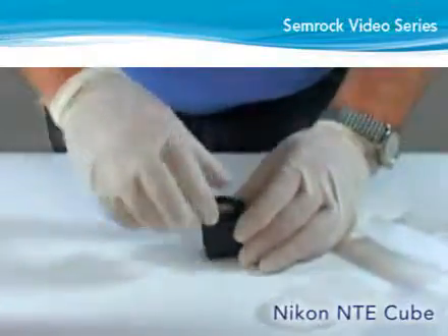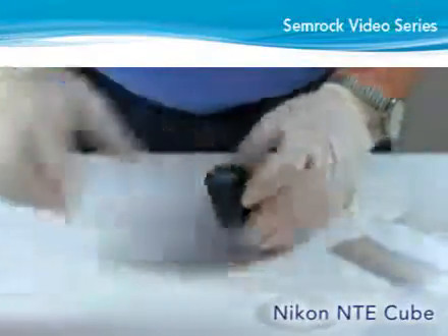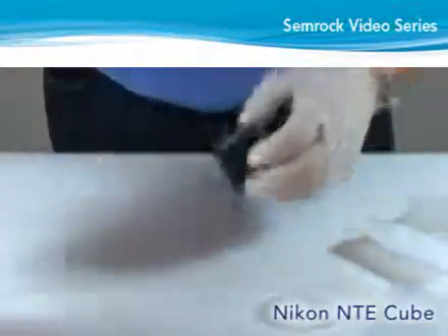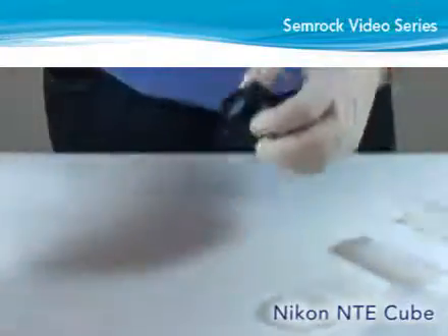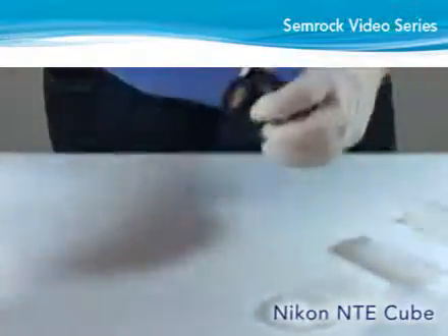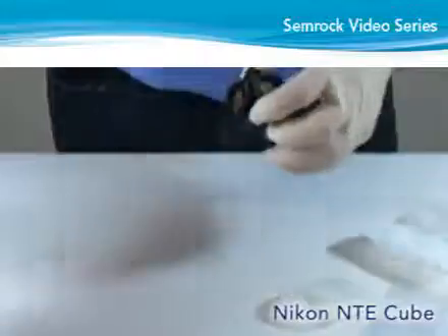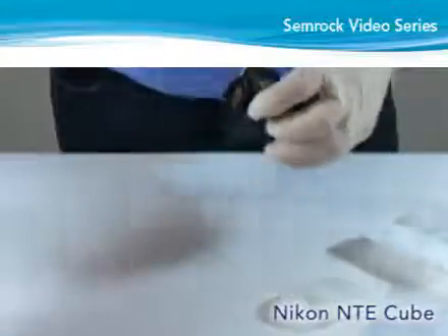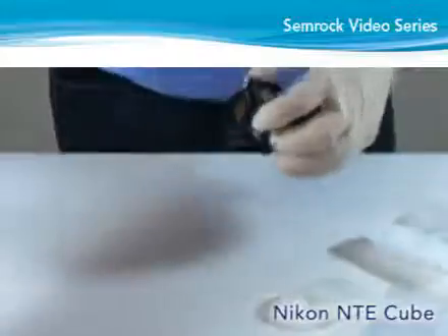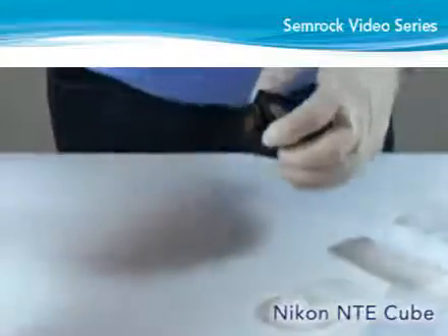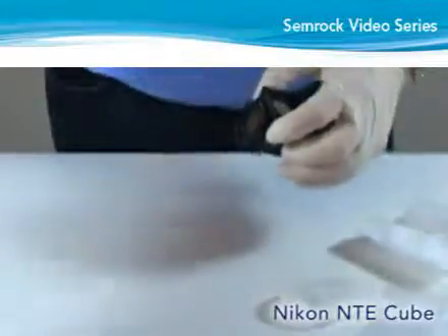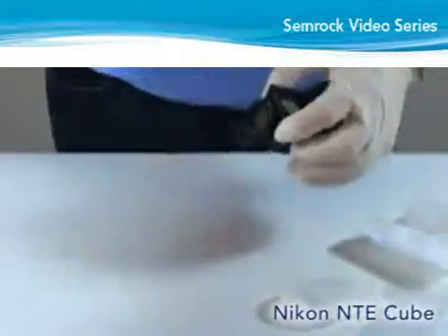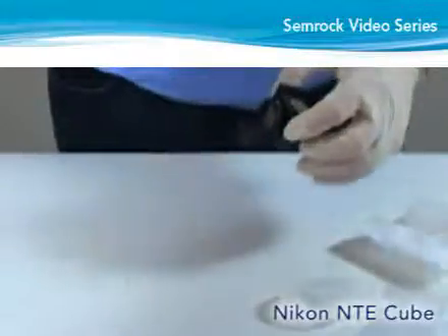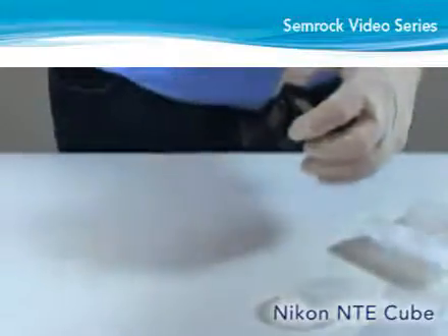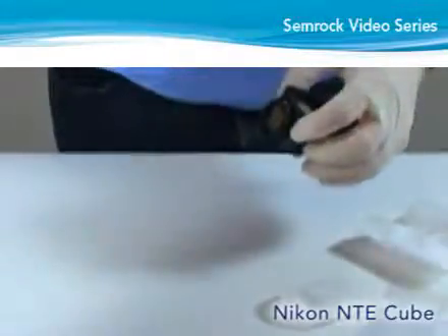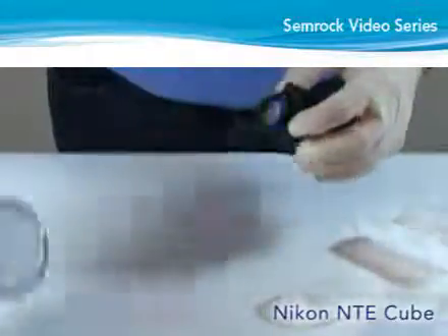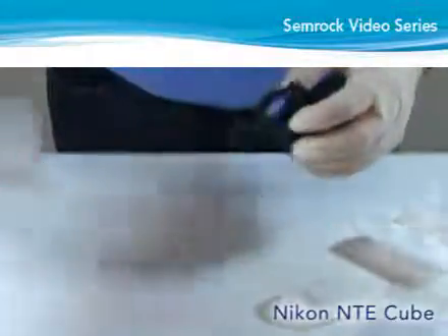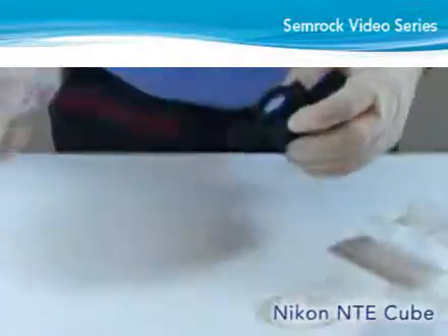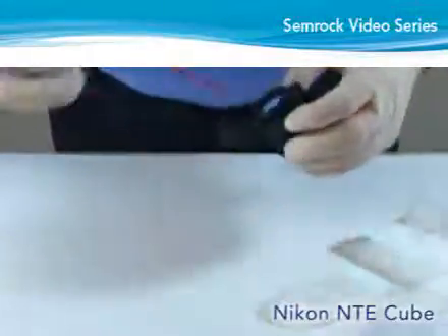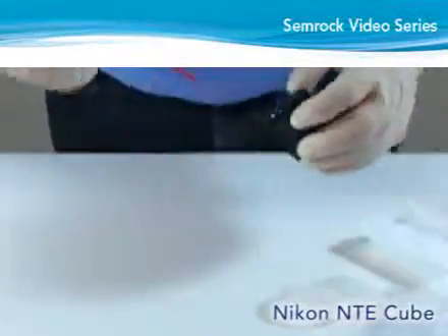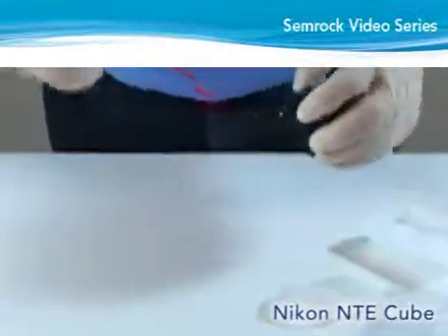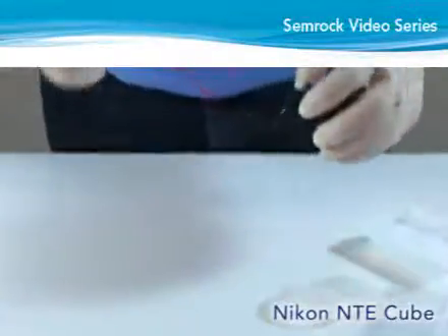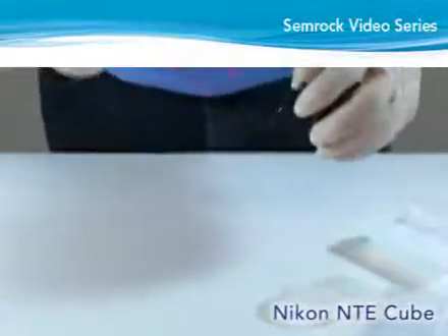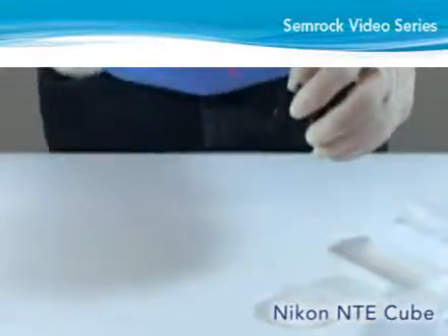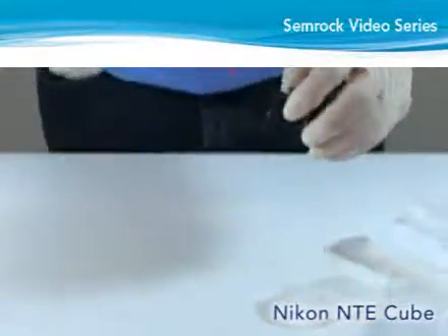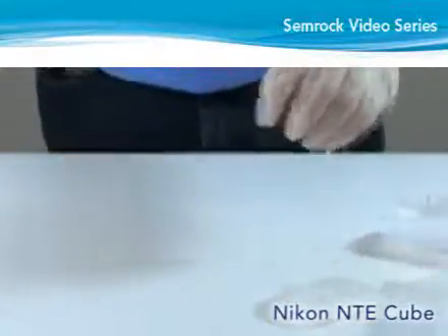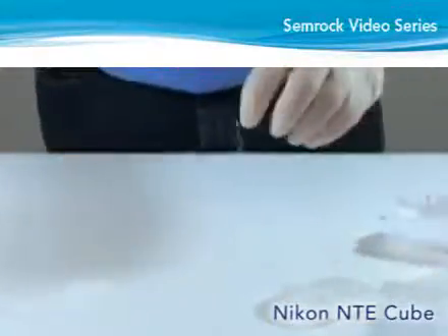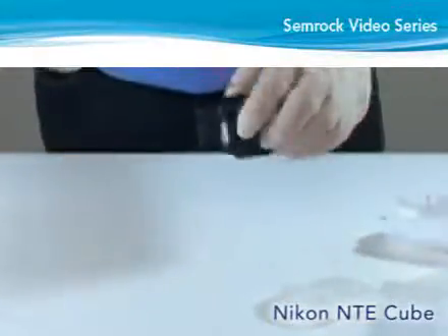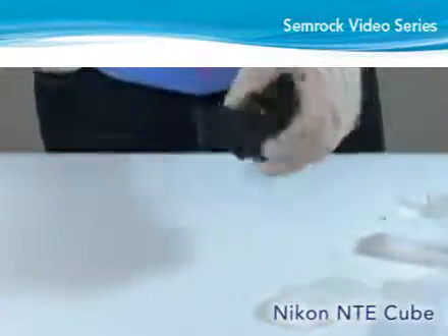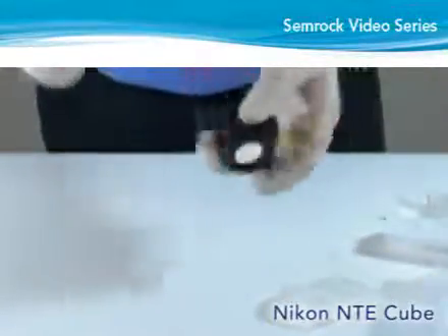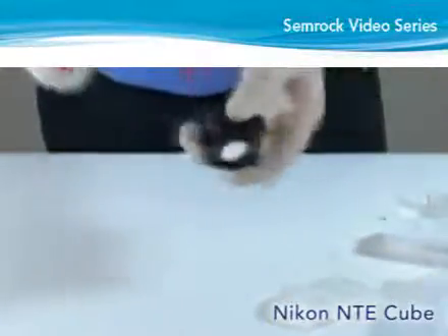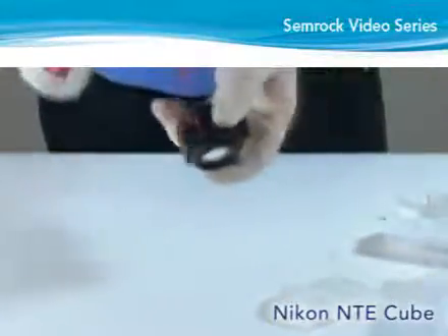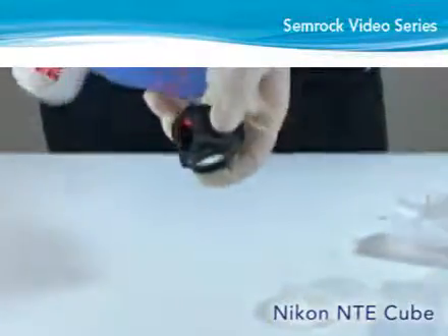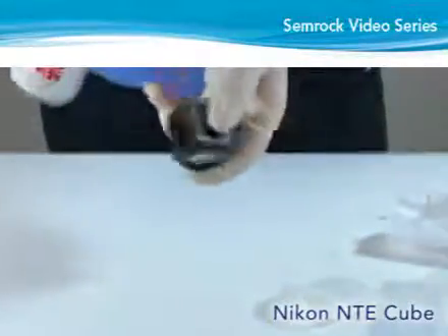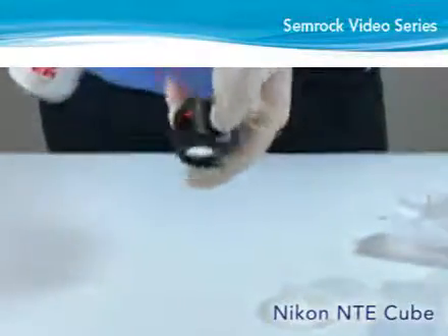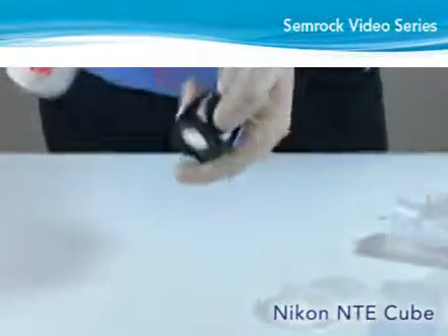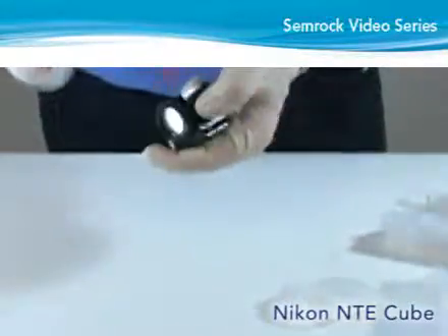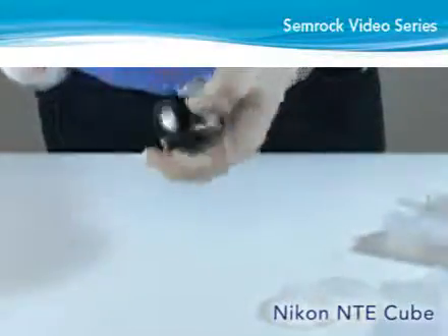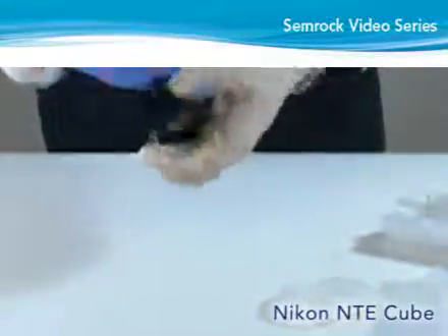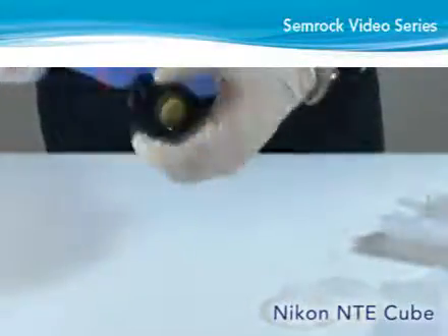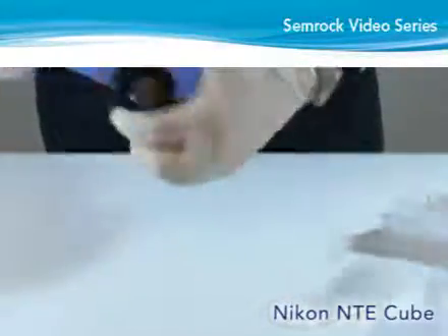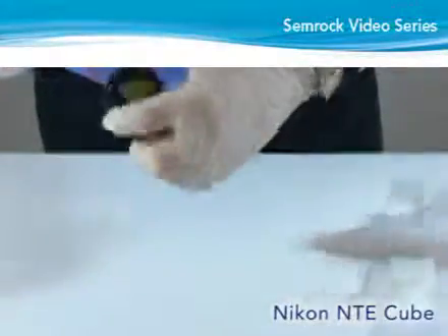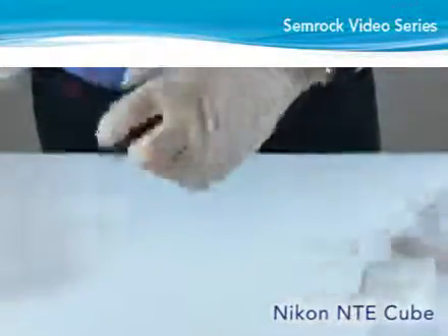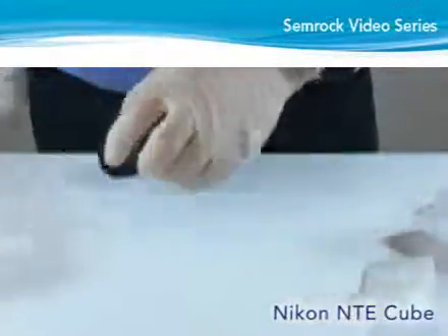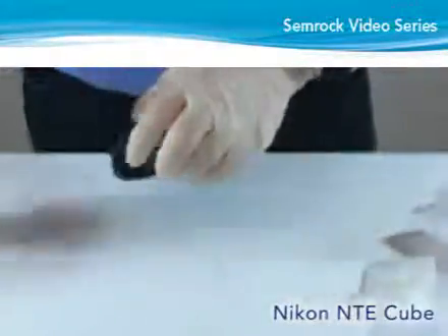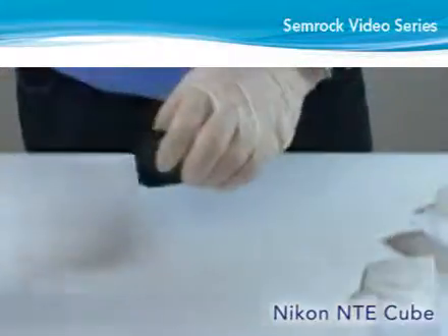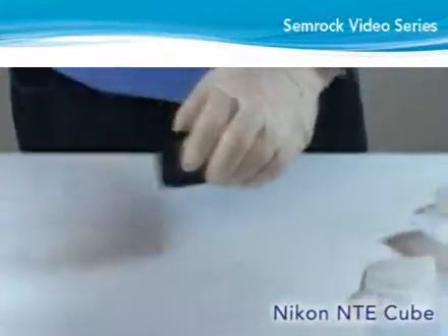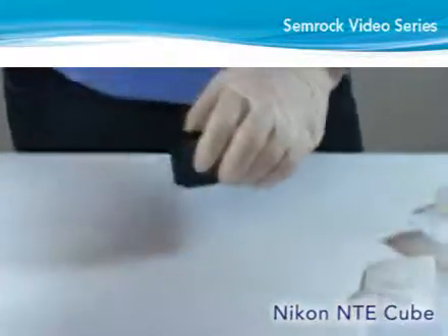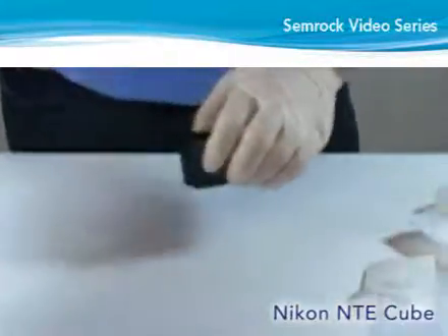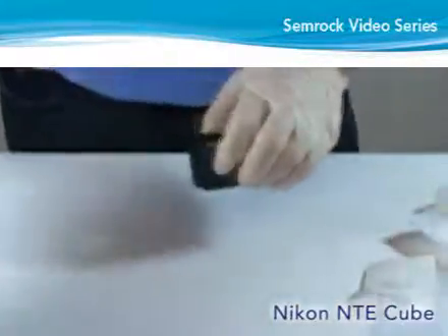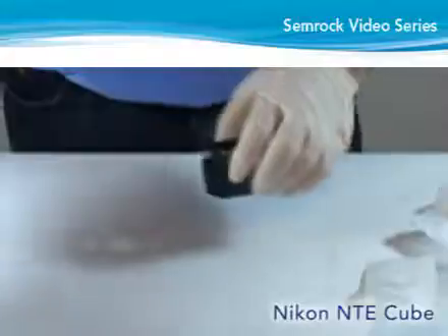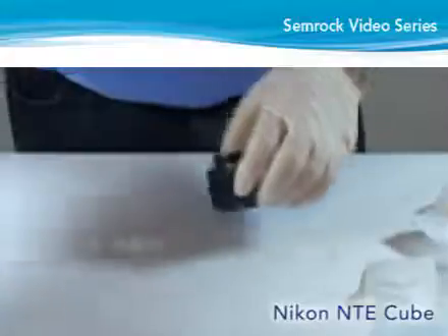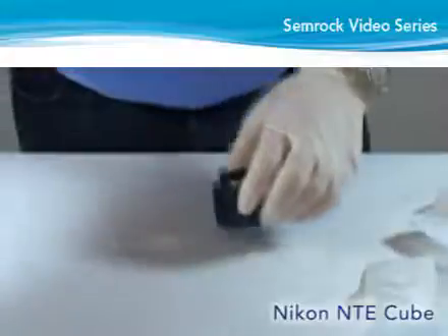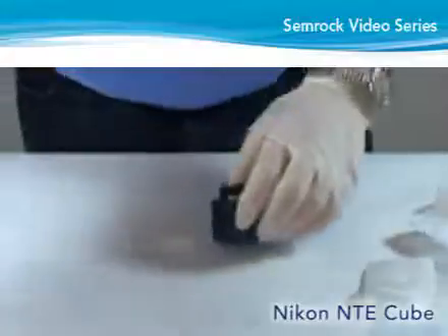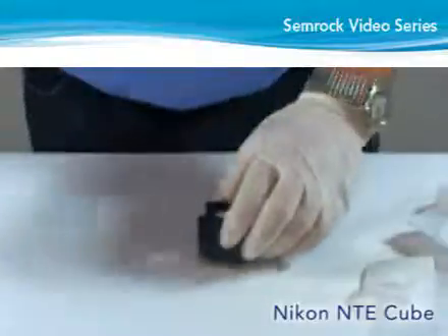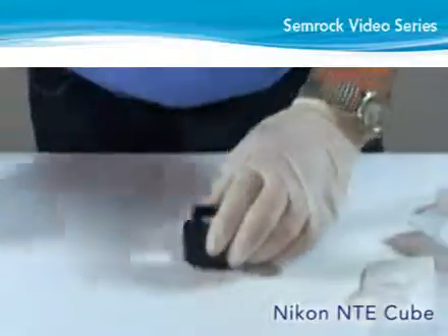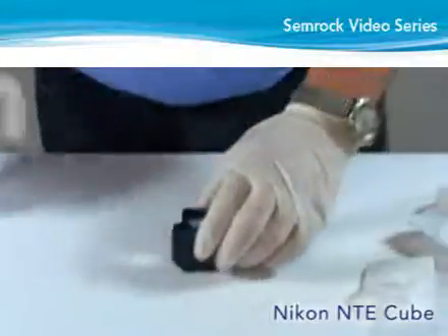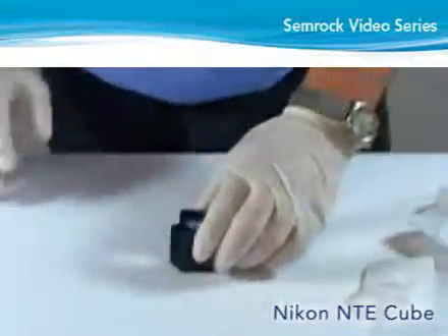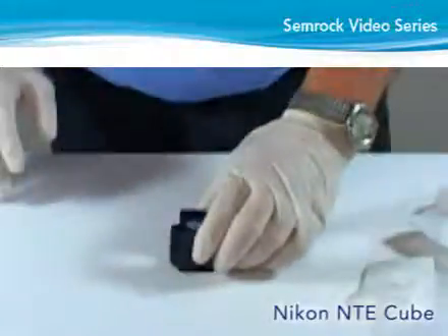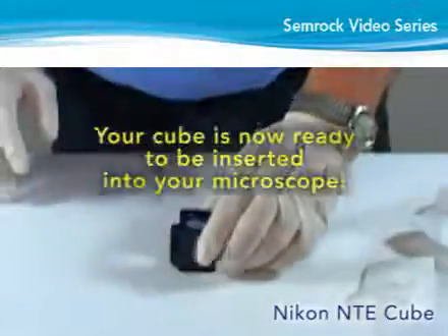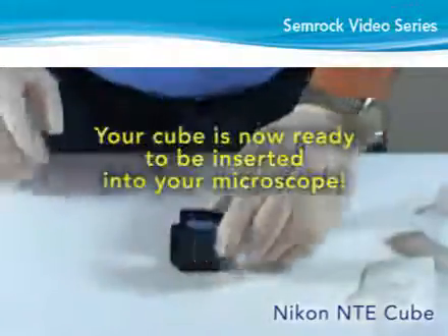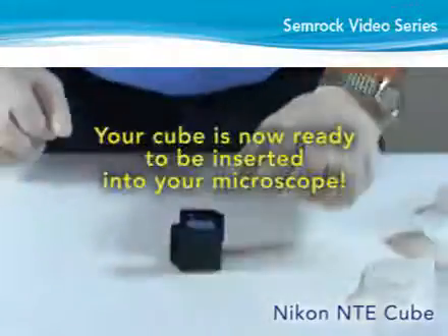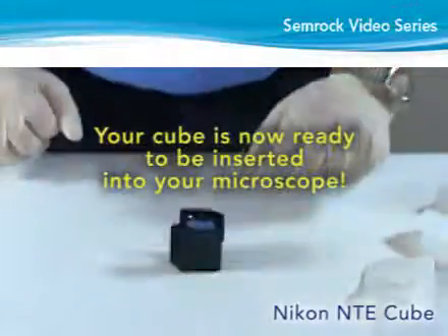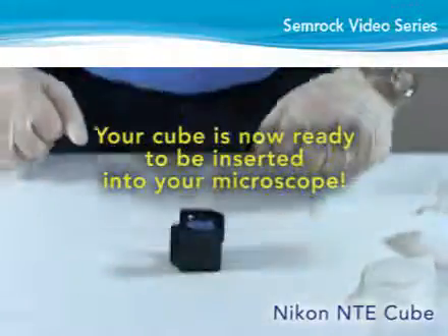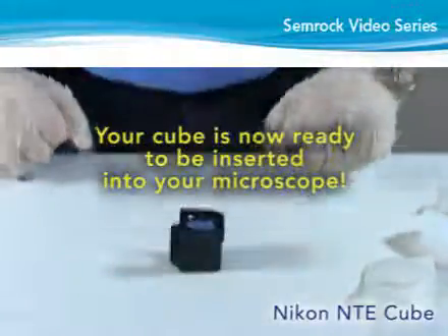Using compressed air, blow off all the exposed filter surfaces. Your cube is now ready to be inserted into your microscope.